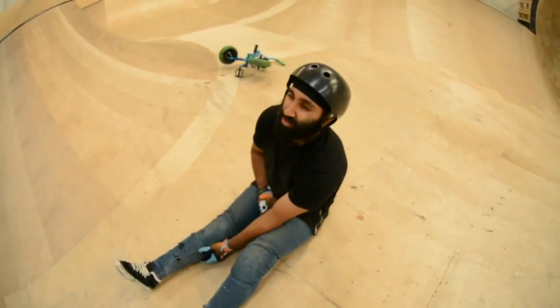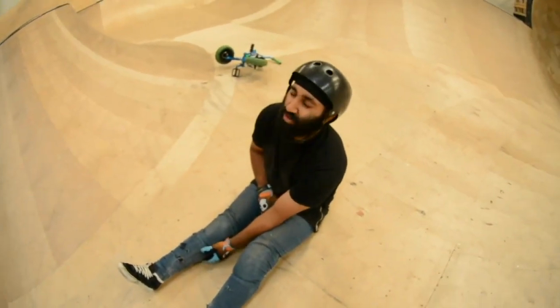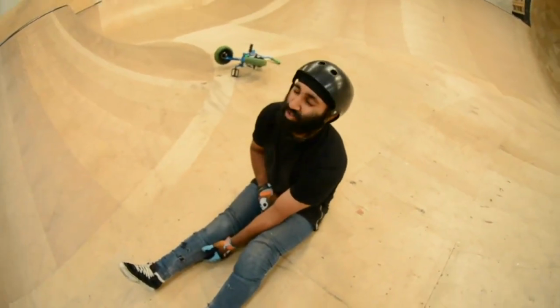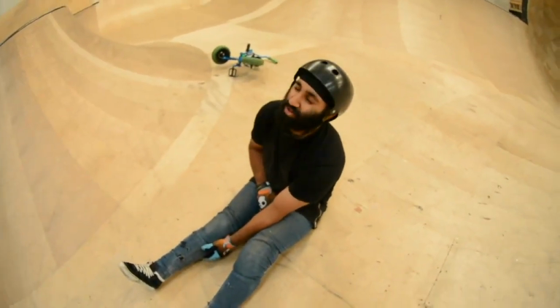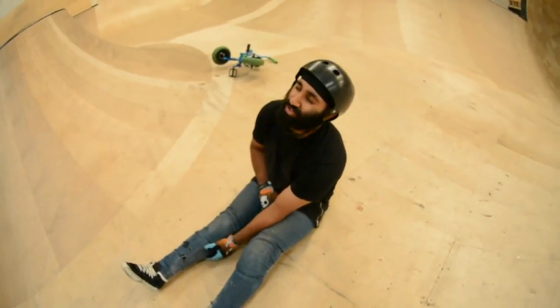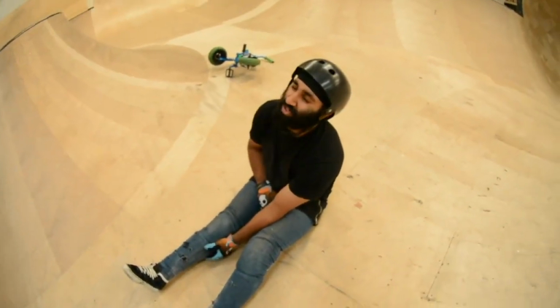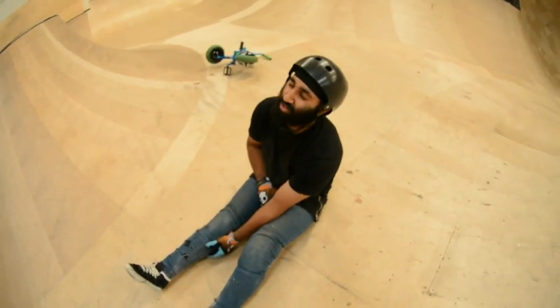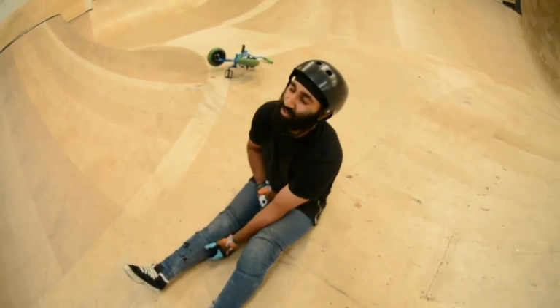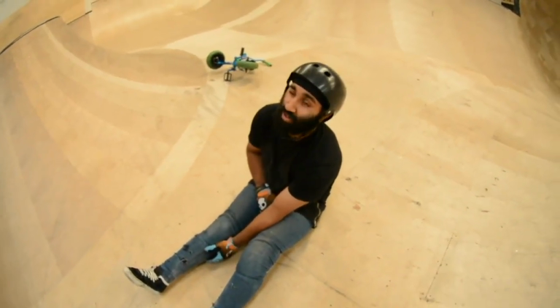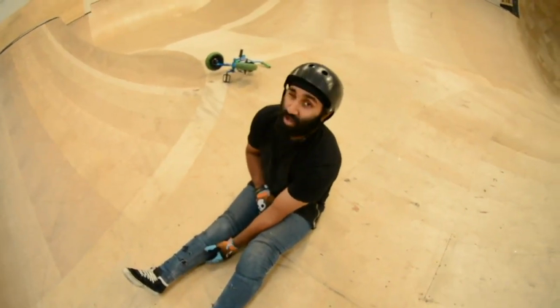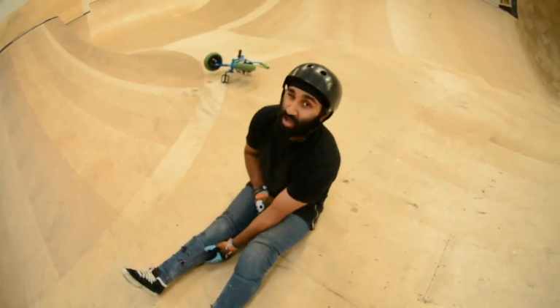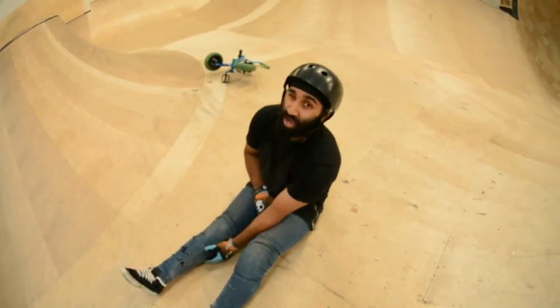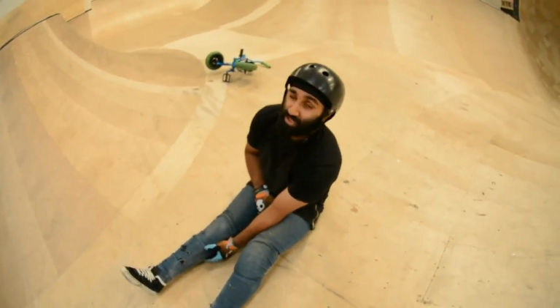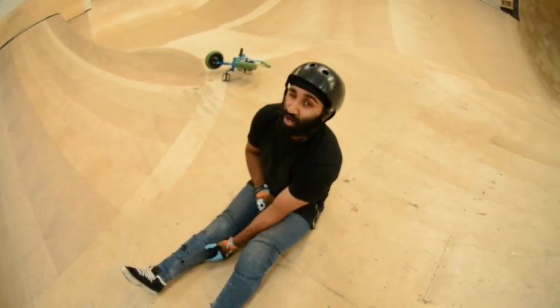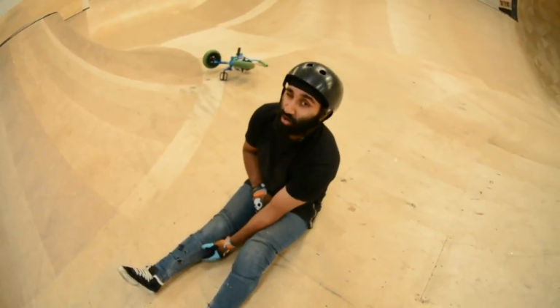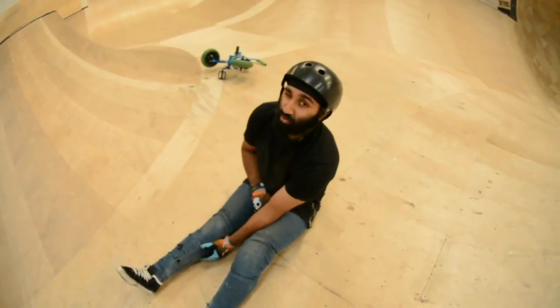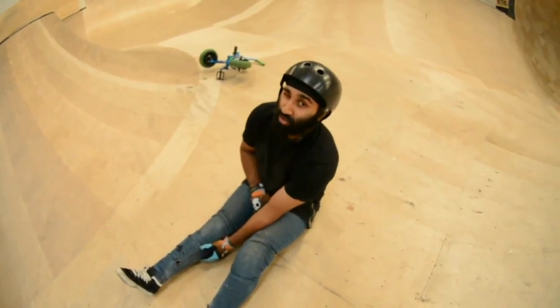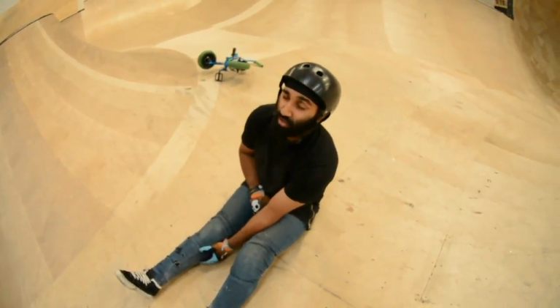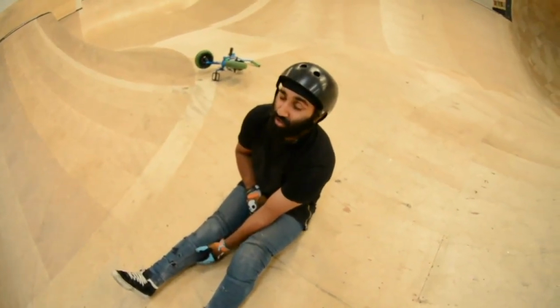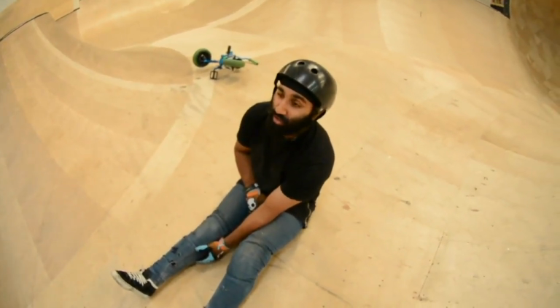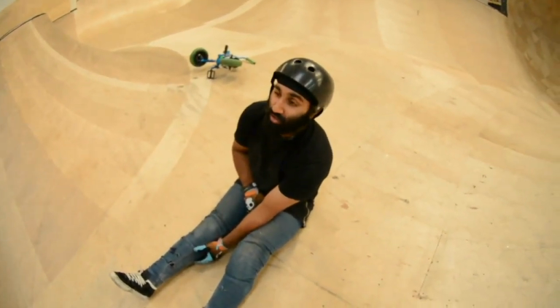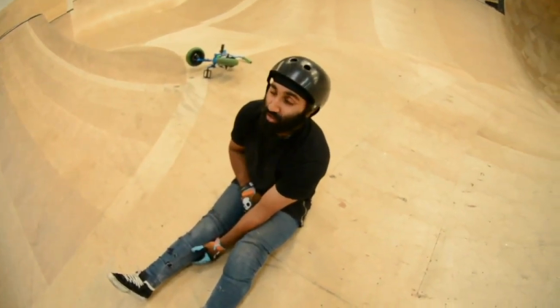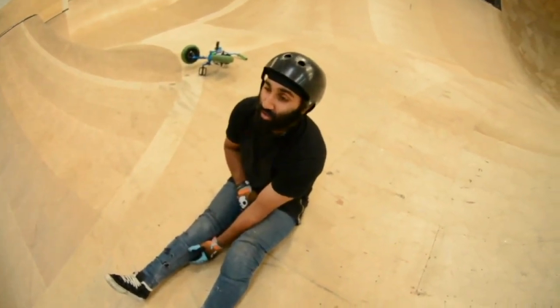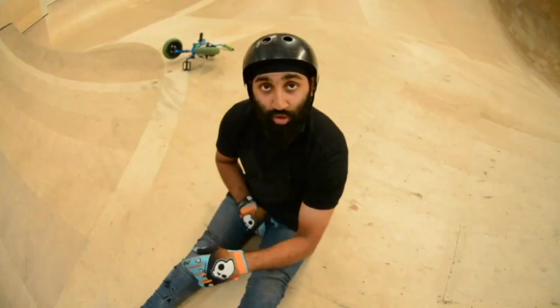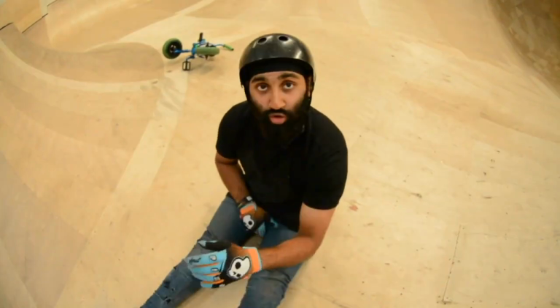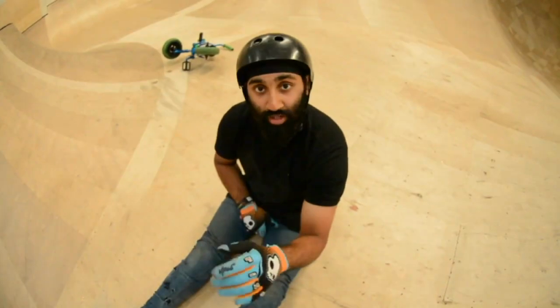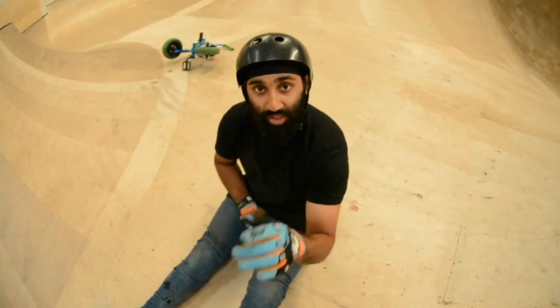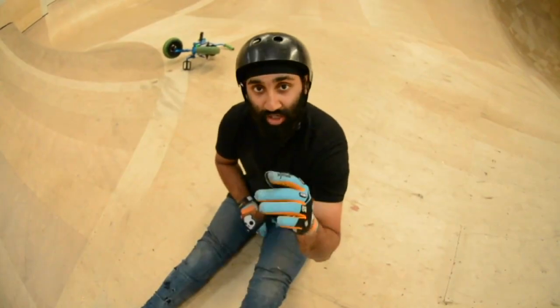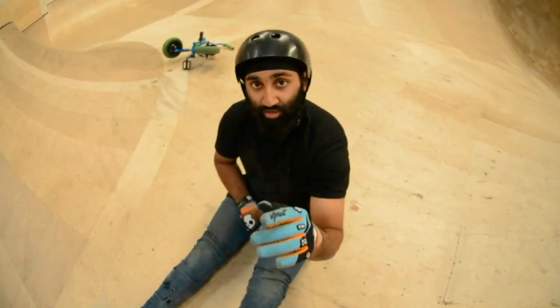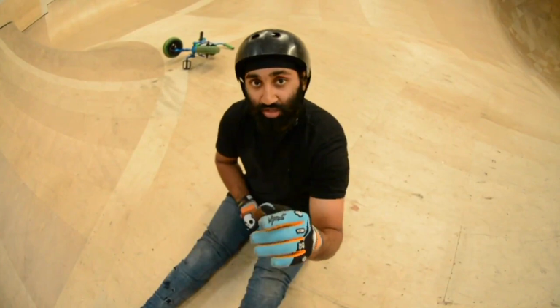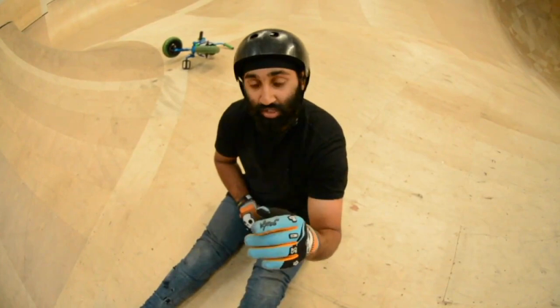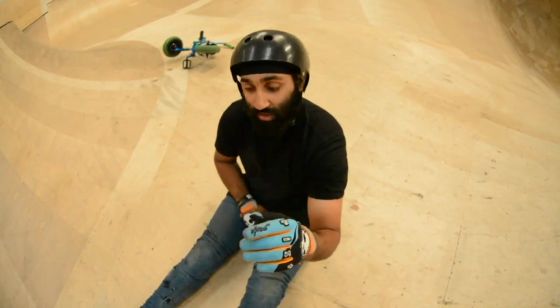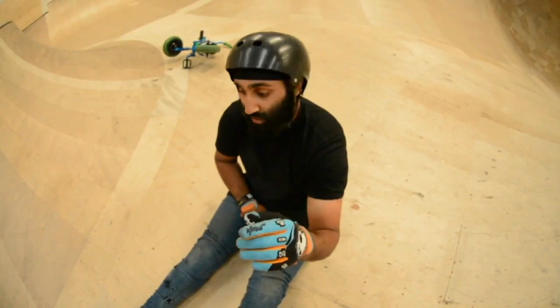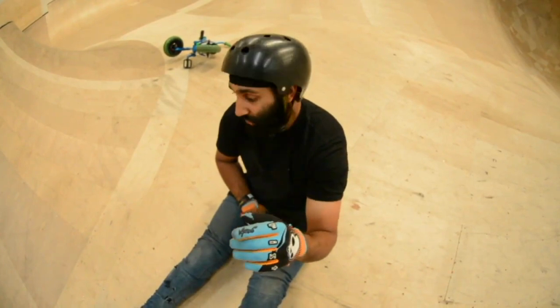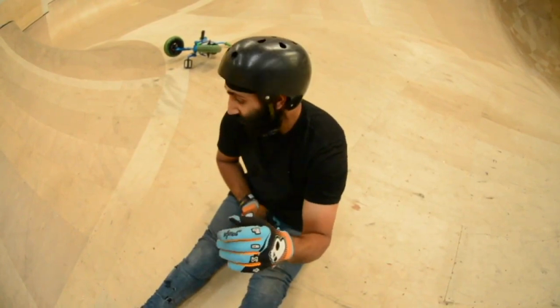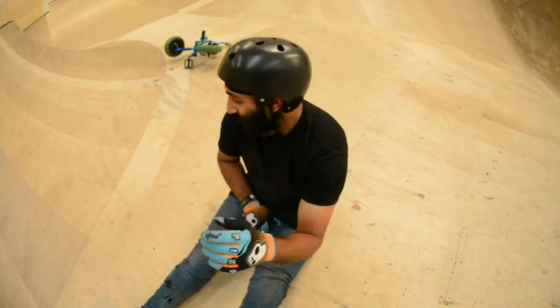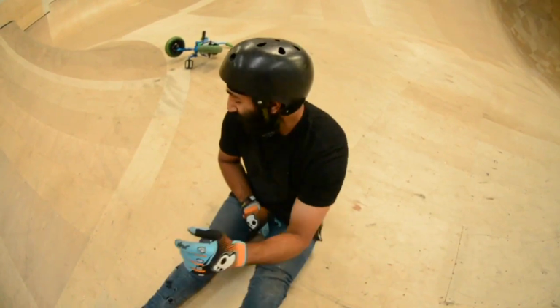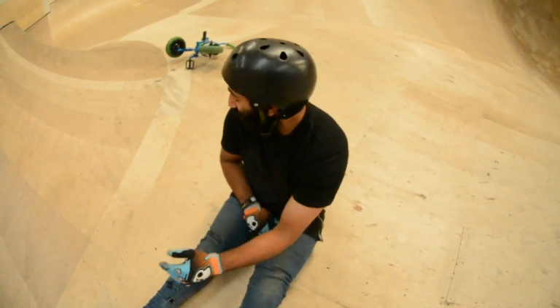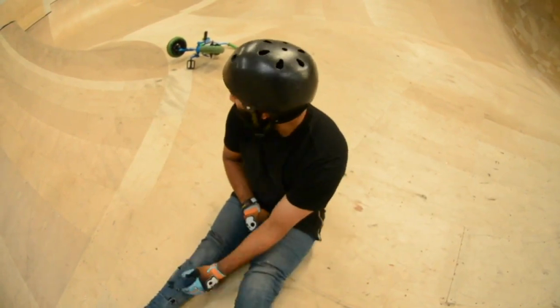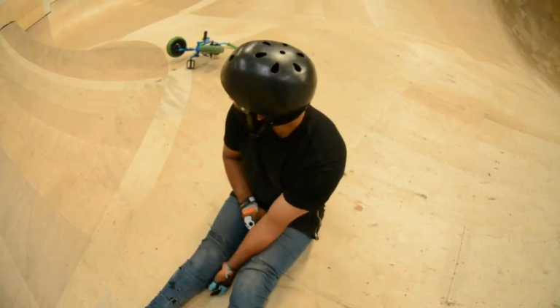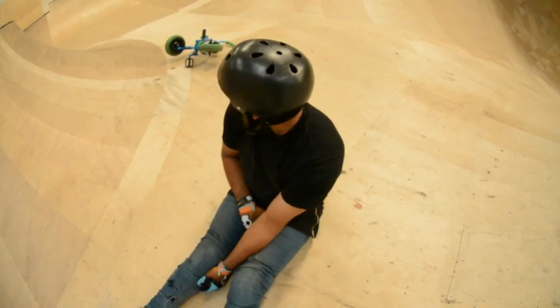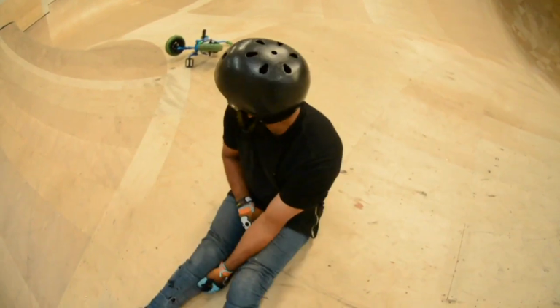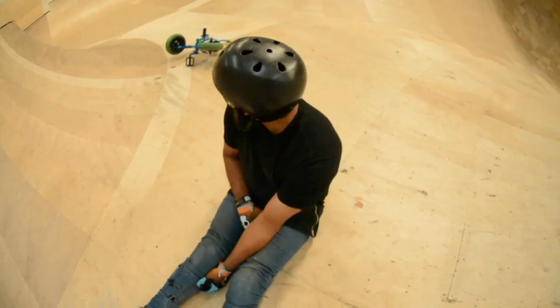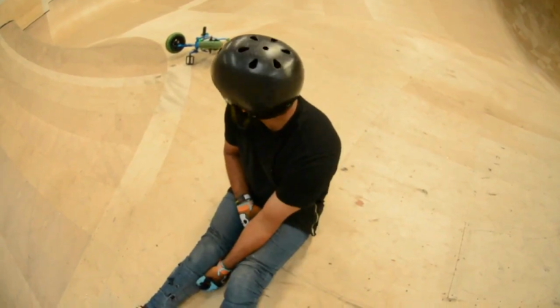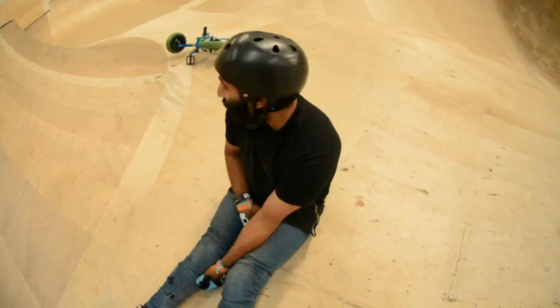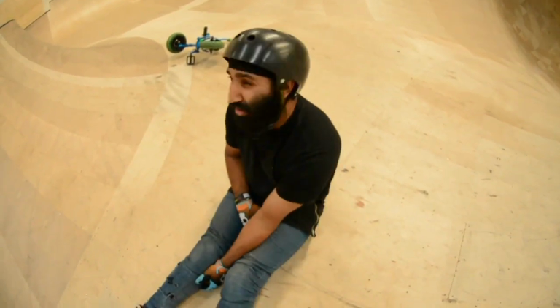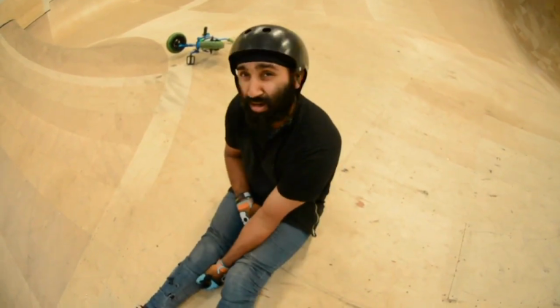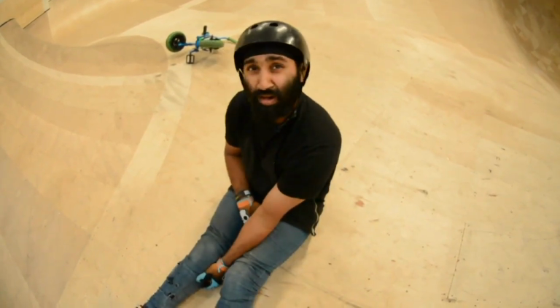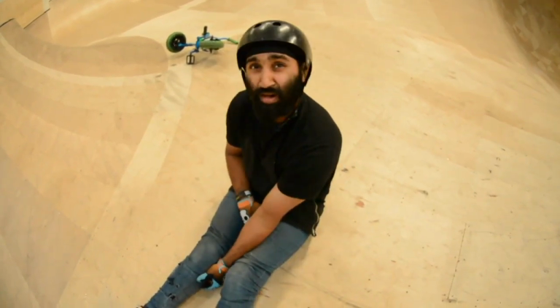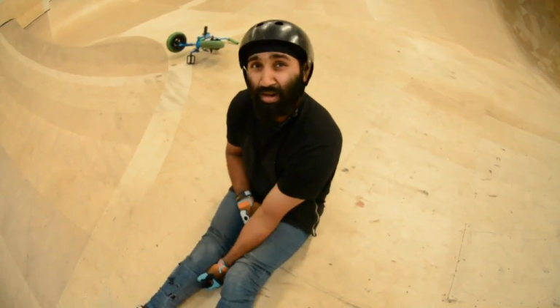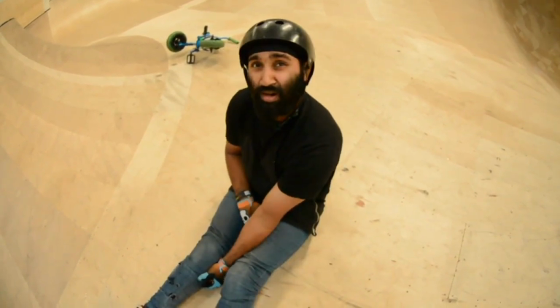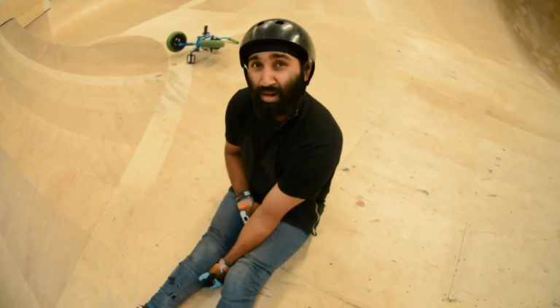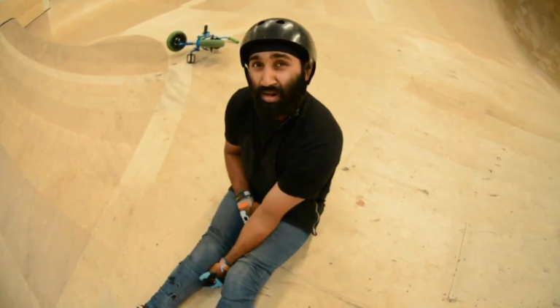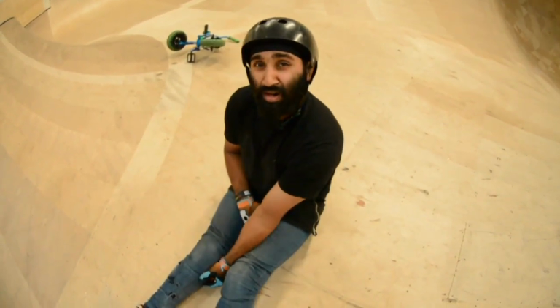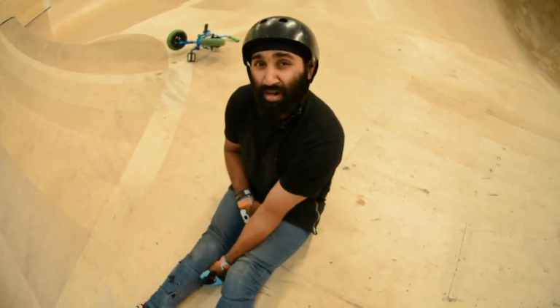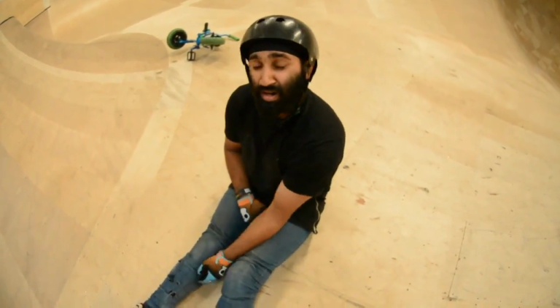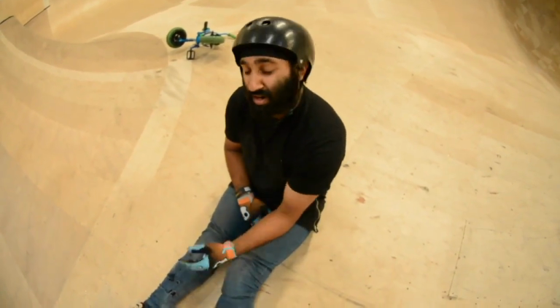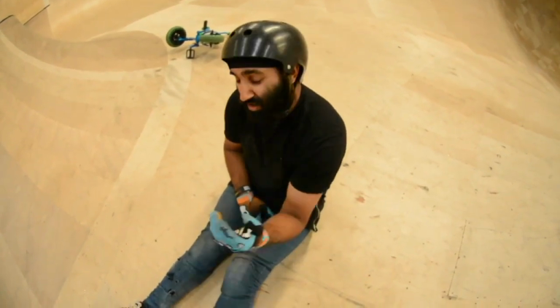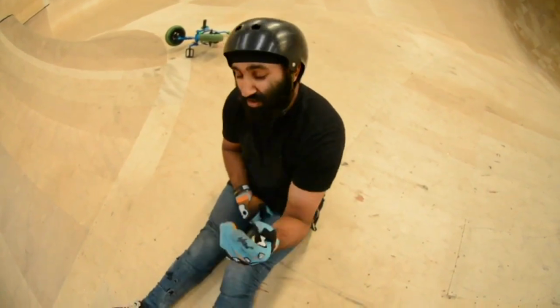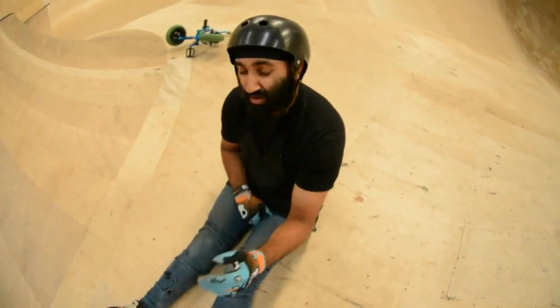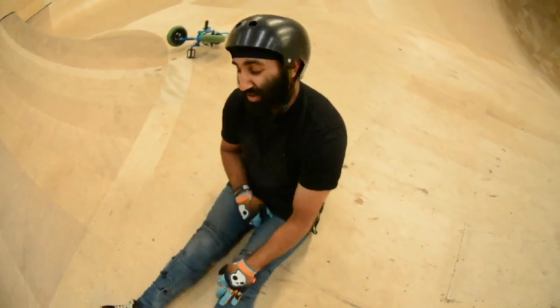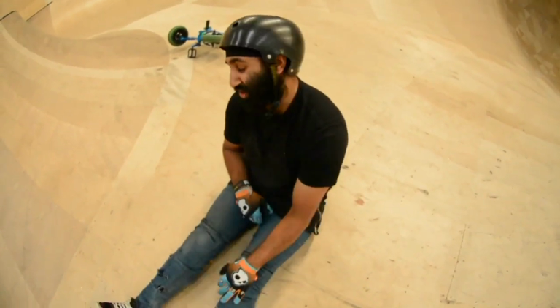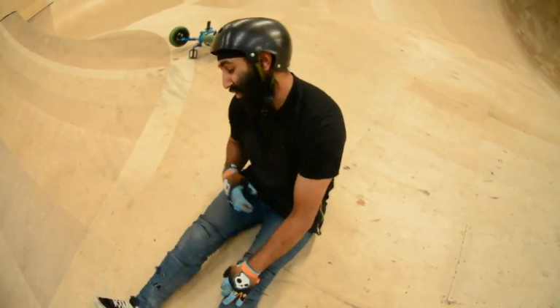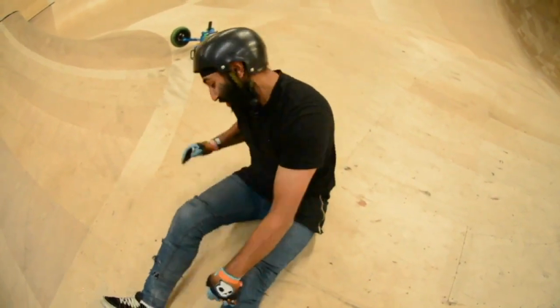Right guys, it's cold. I'm going to try and teach you how to 360. Right, let's go.